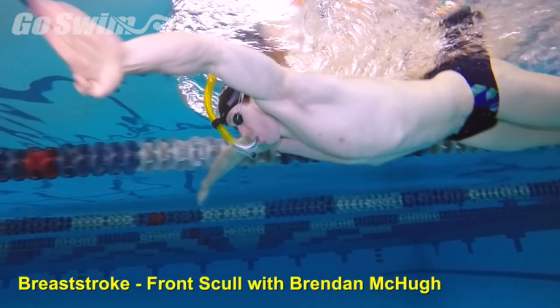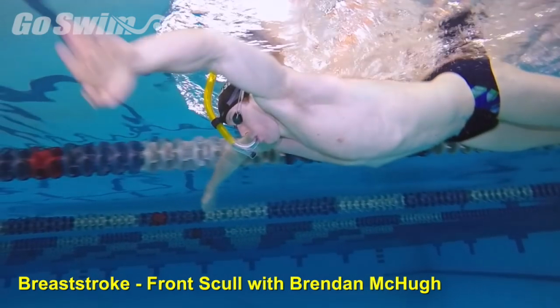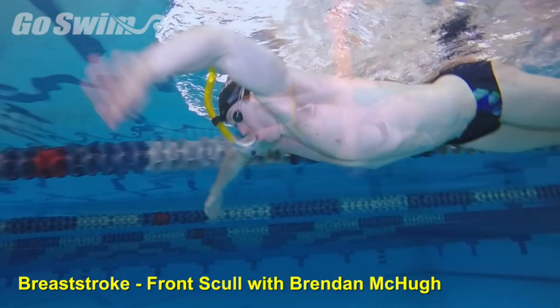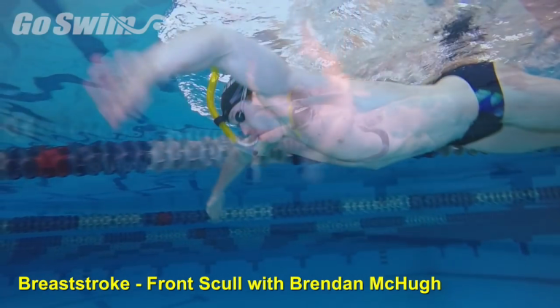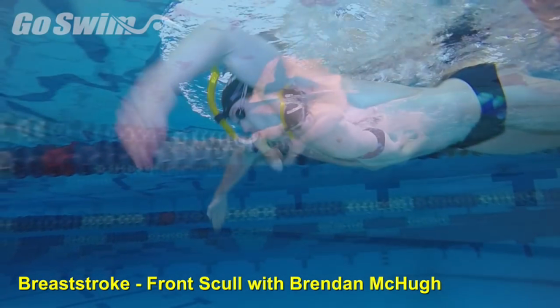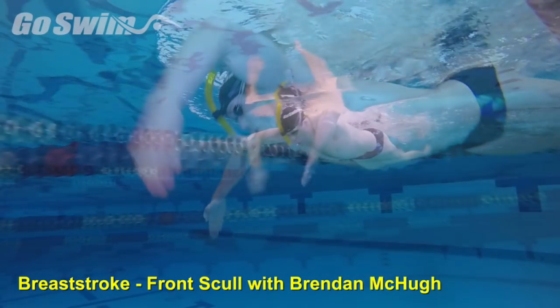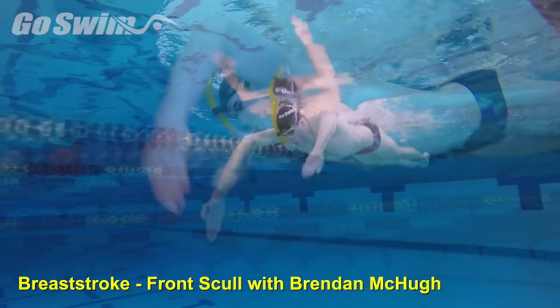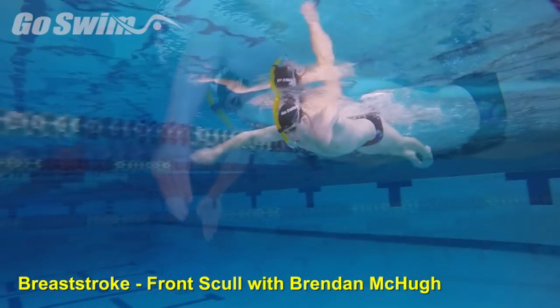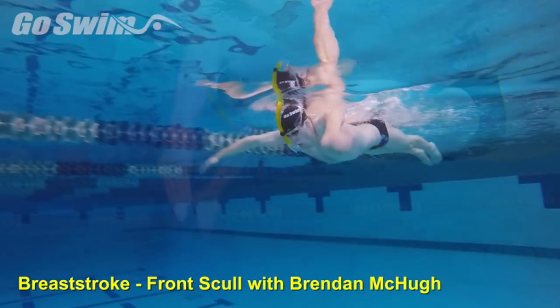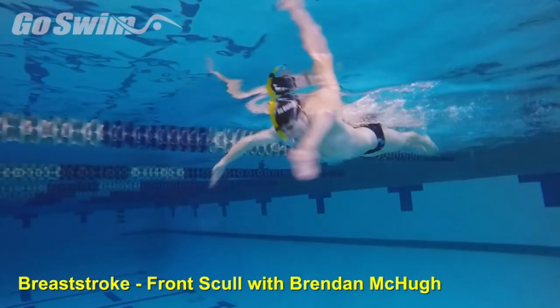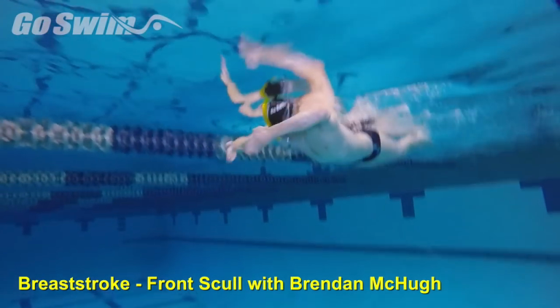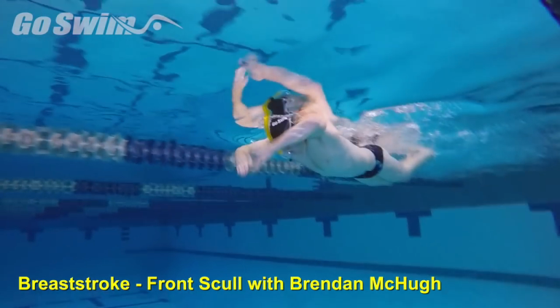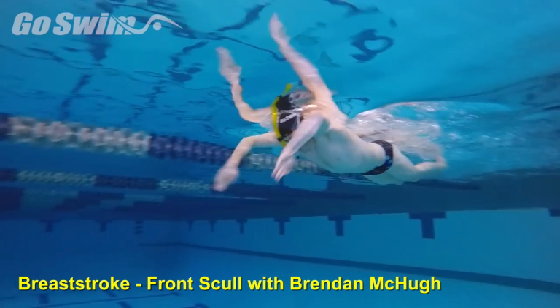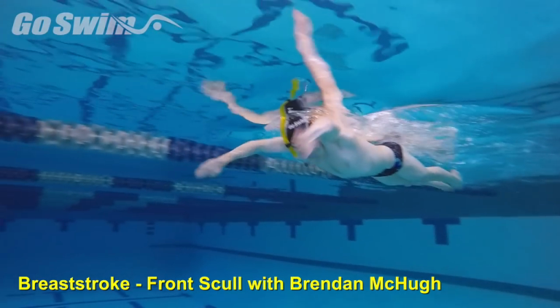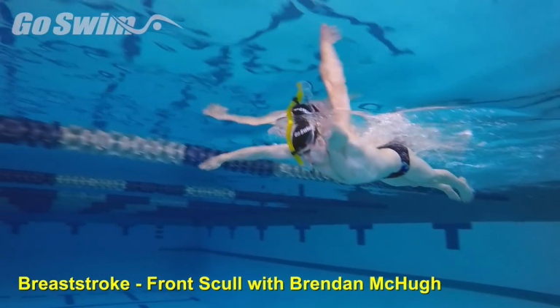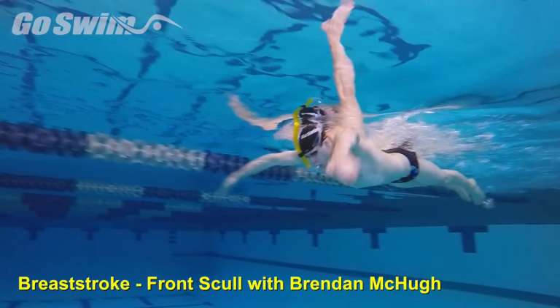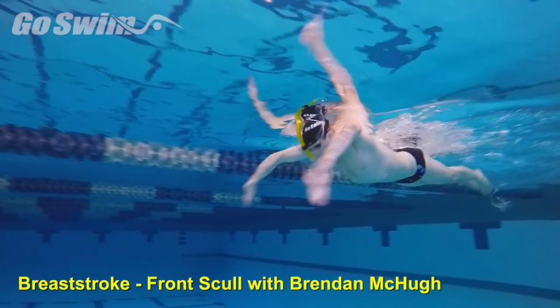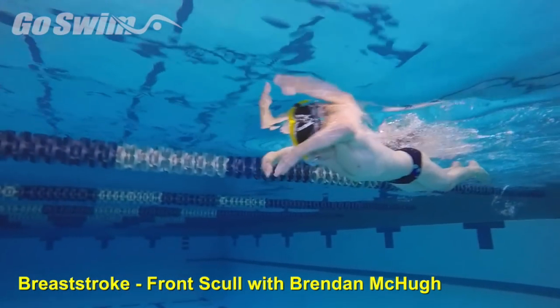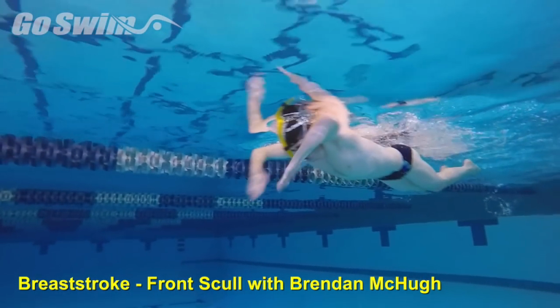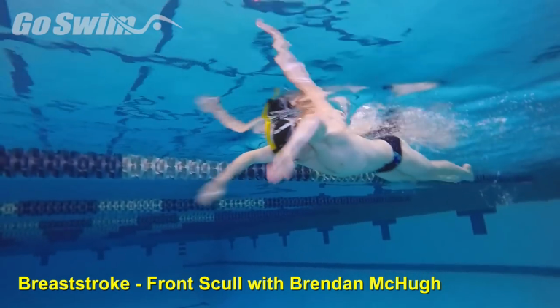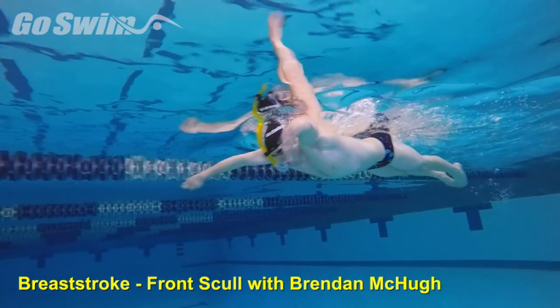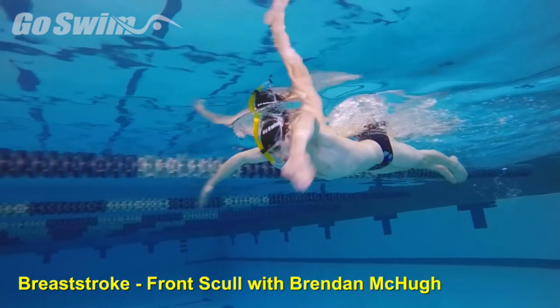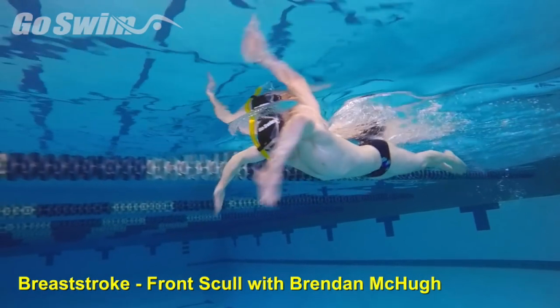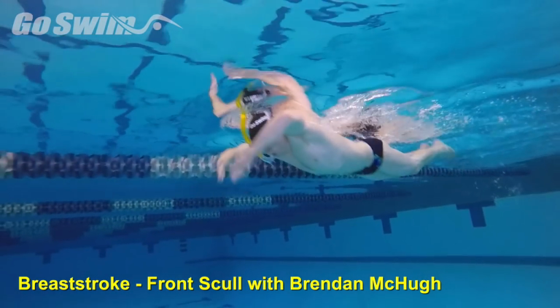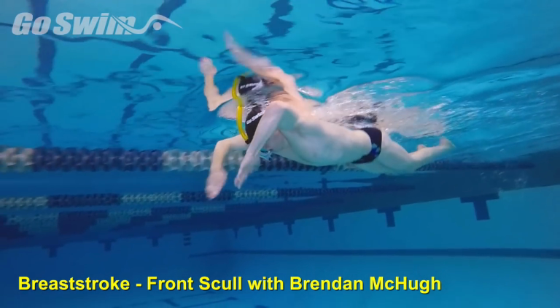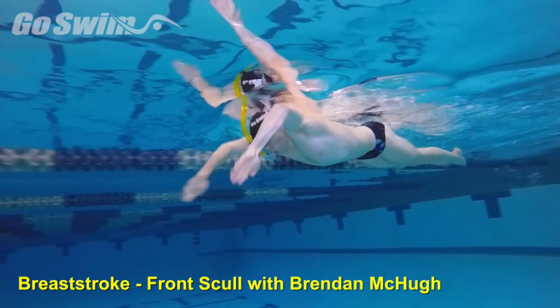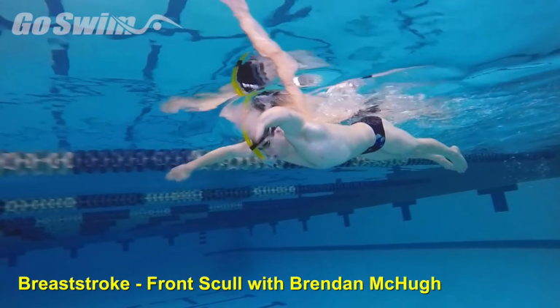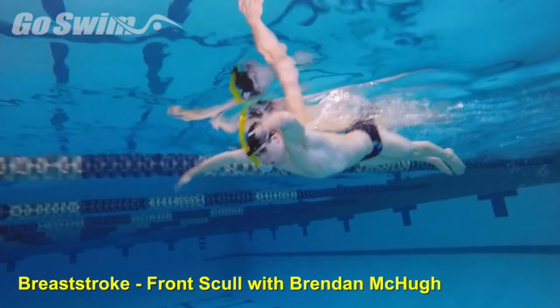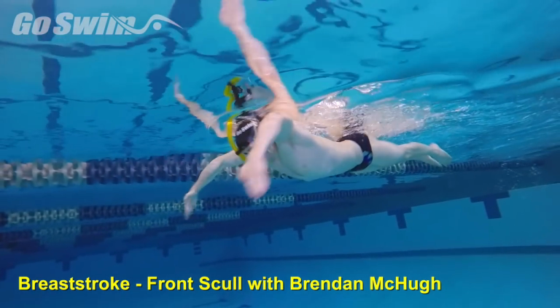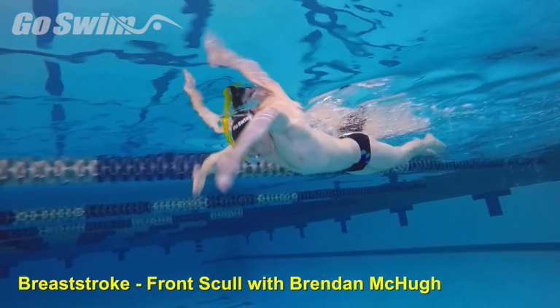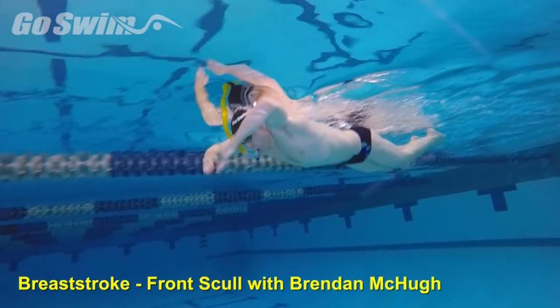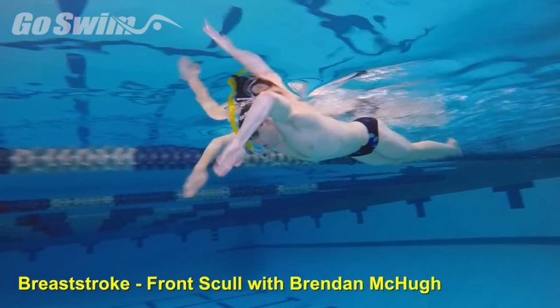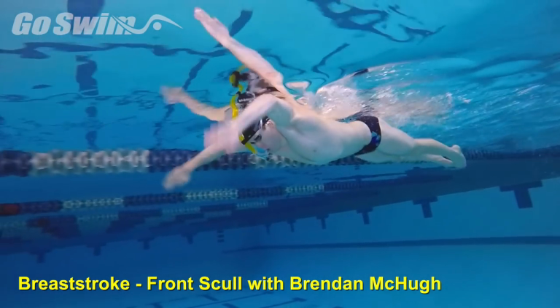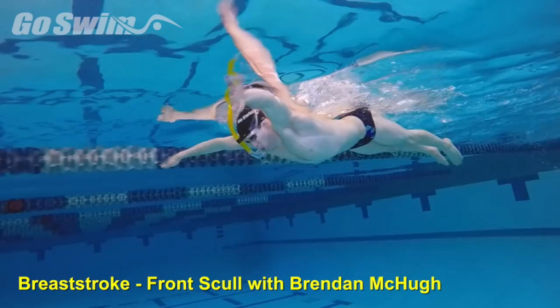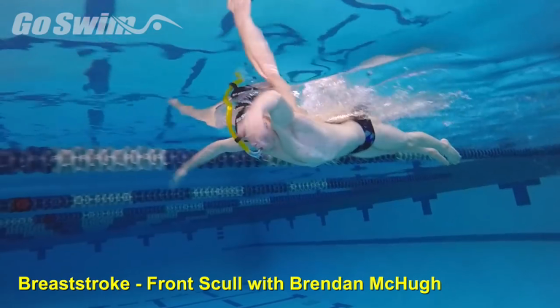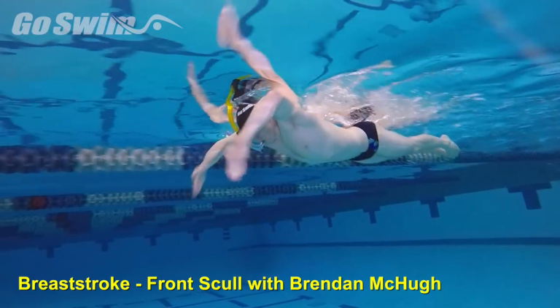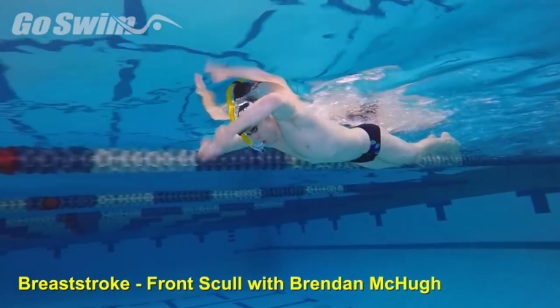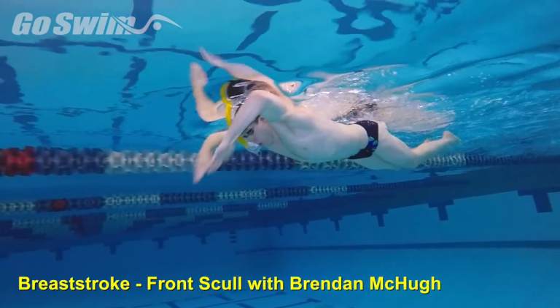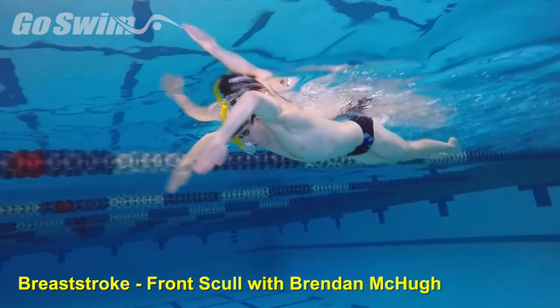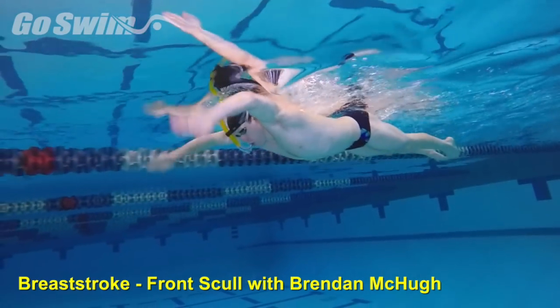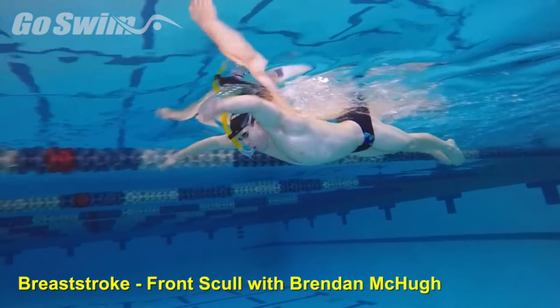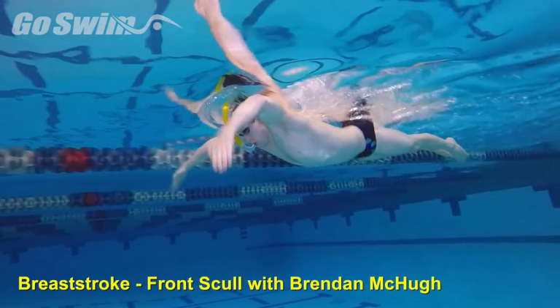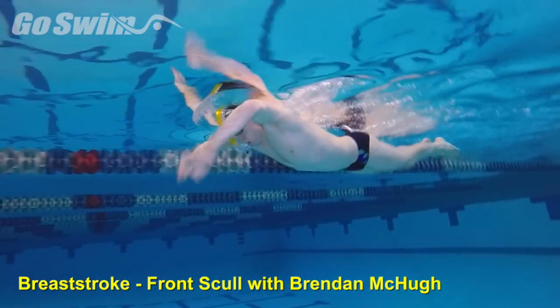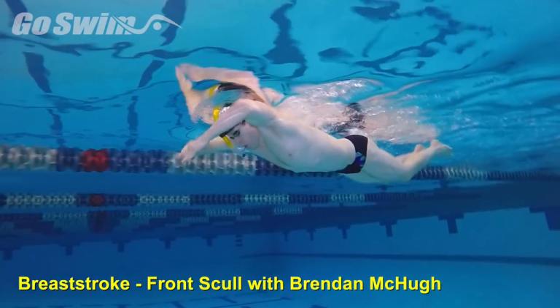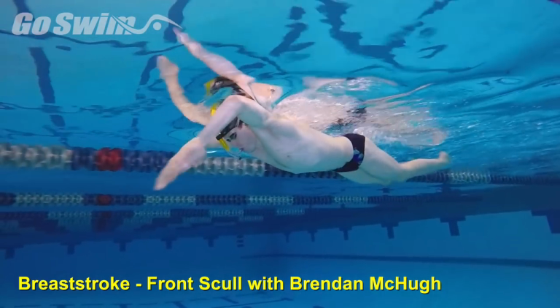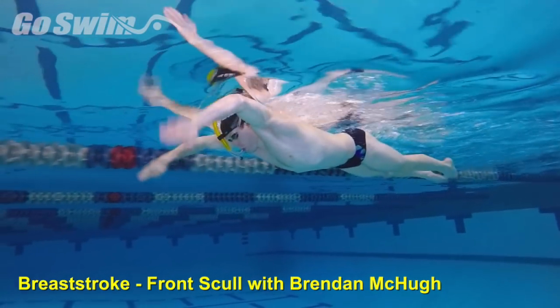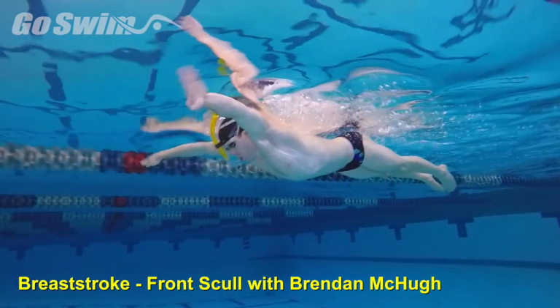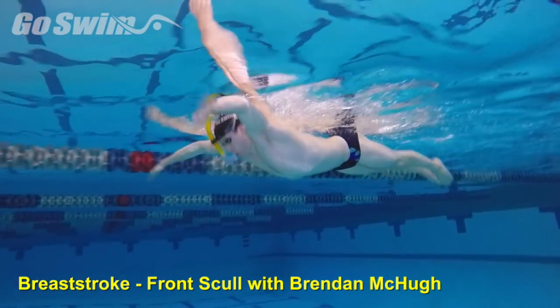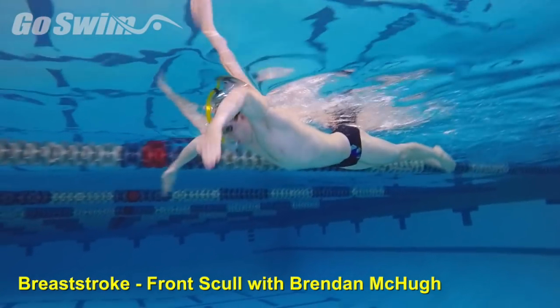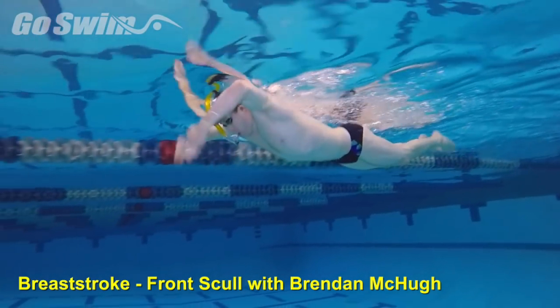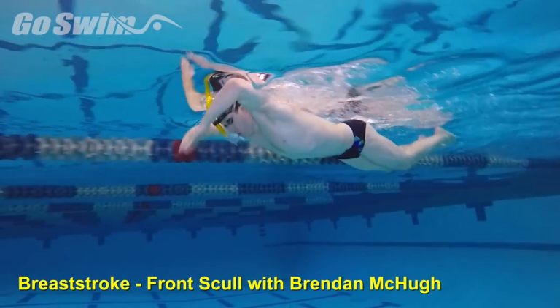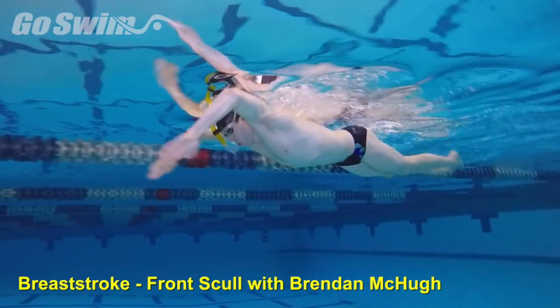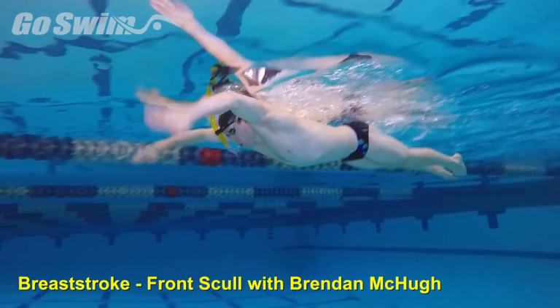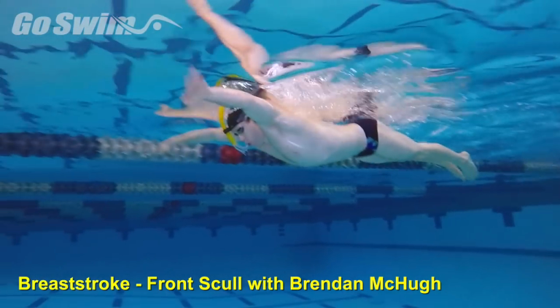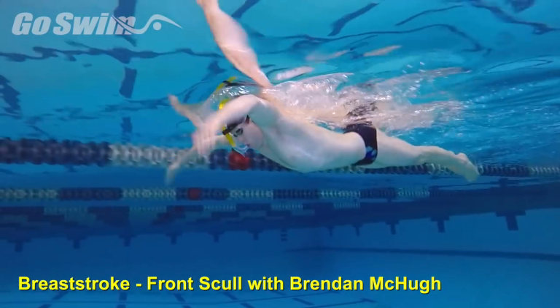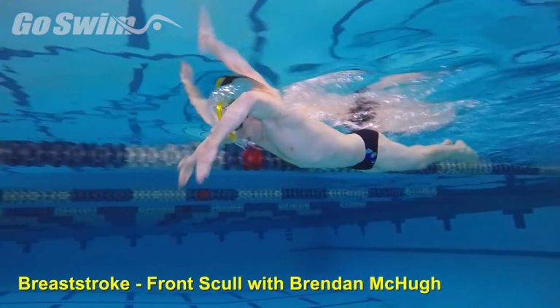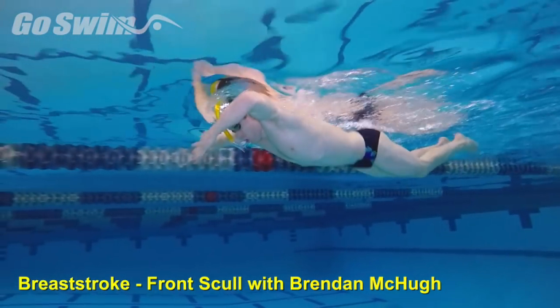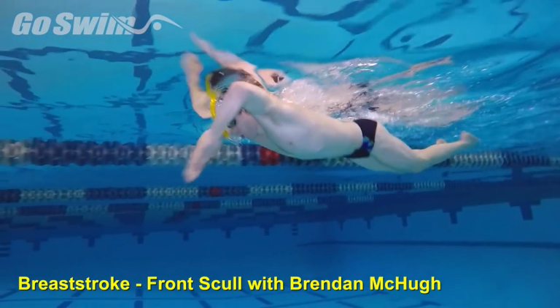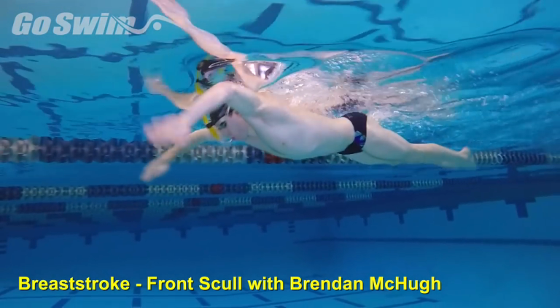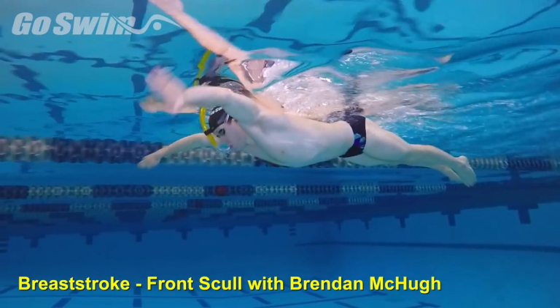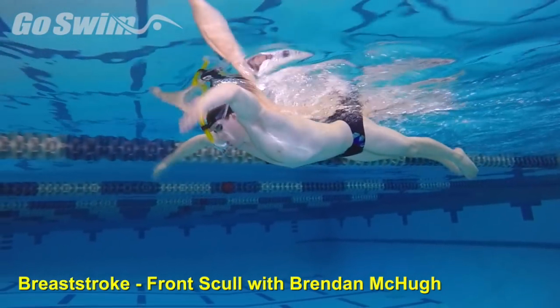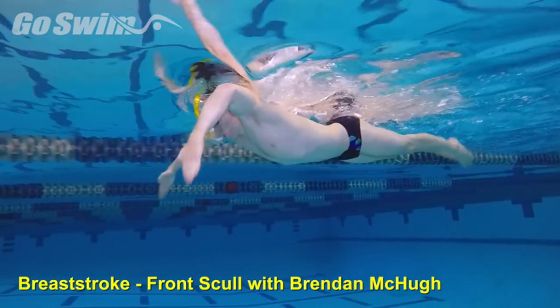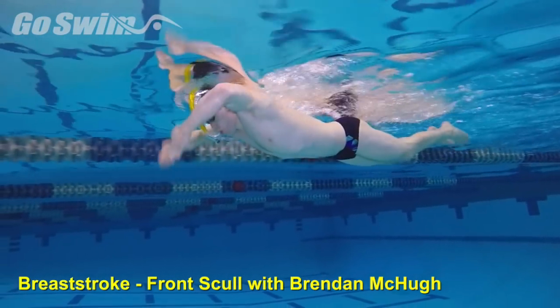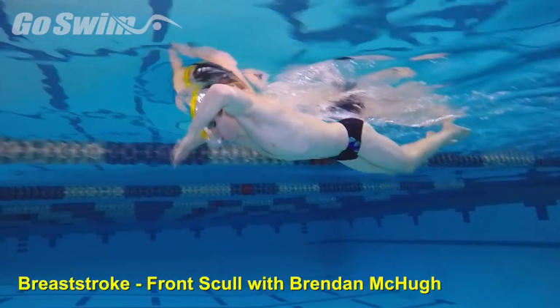If you have a tough time keeping your hips and legs up, use a small dolphin kick, or you can use a pull buoy to further isolate the arms.